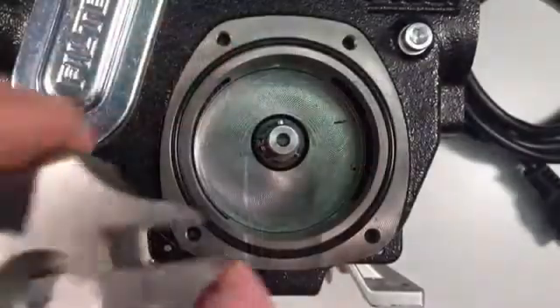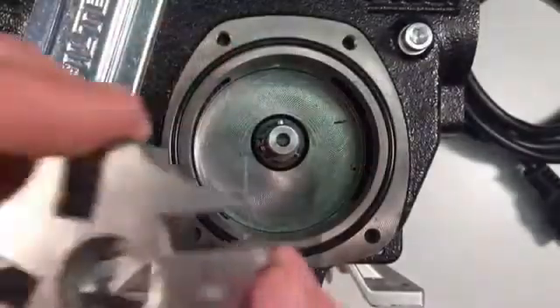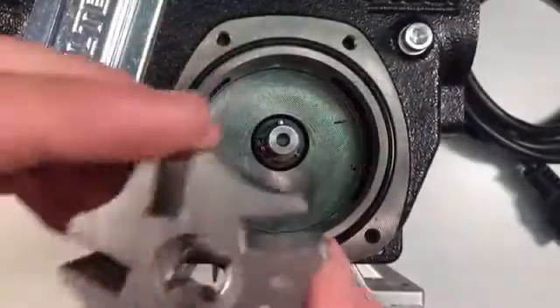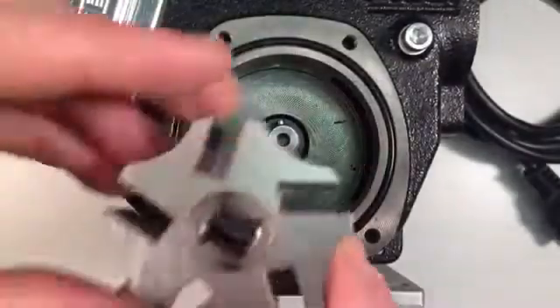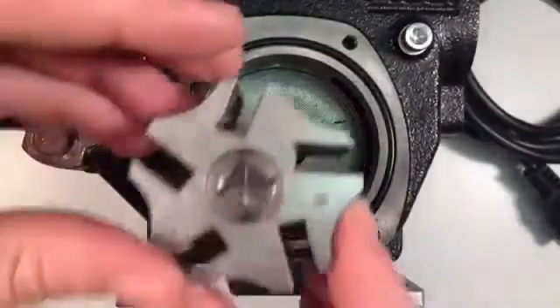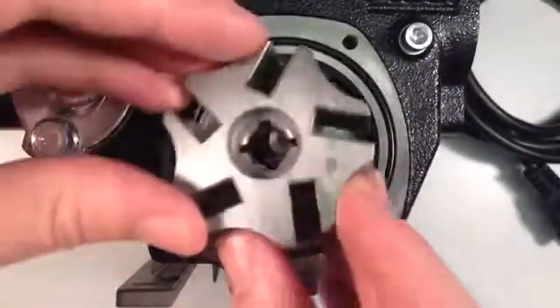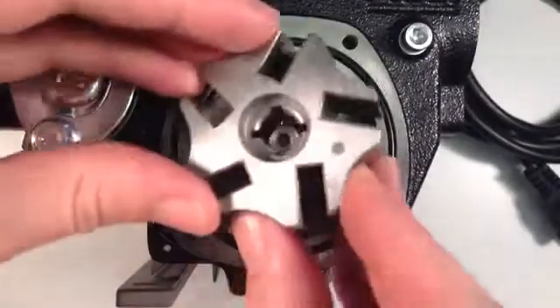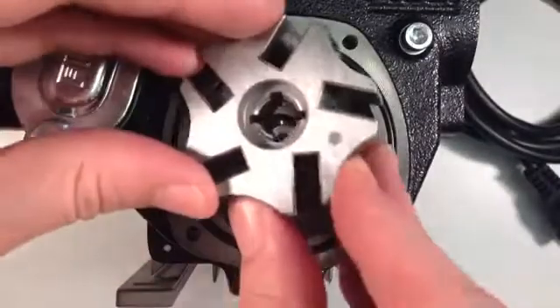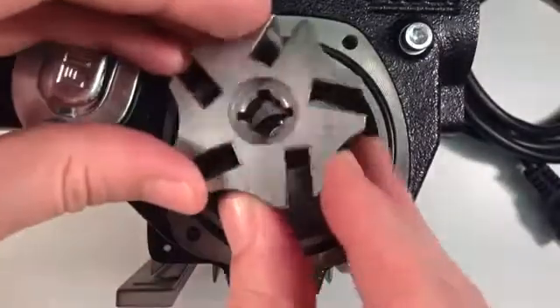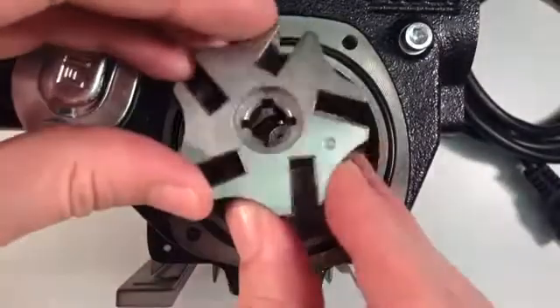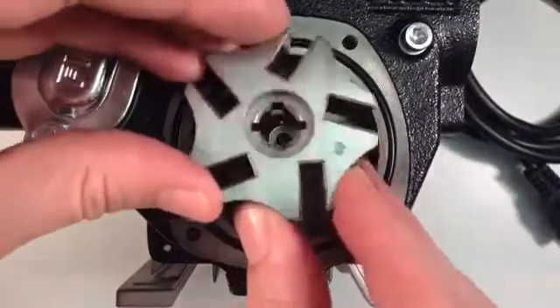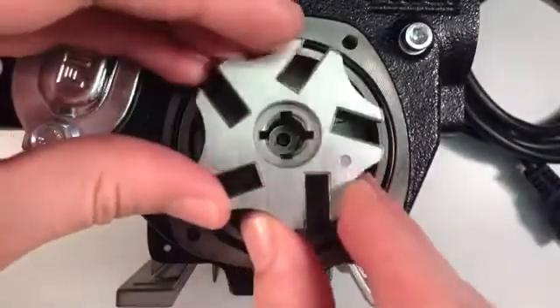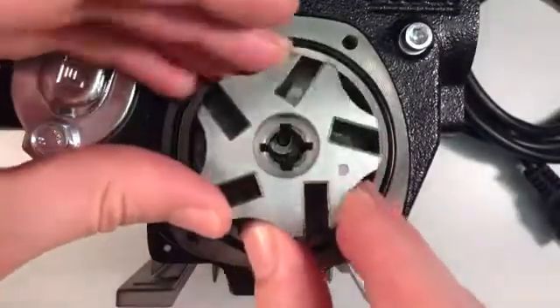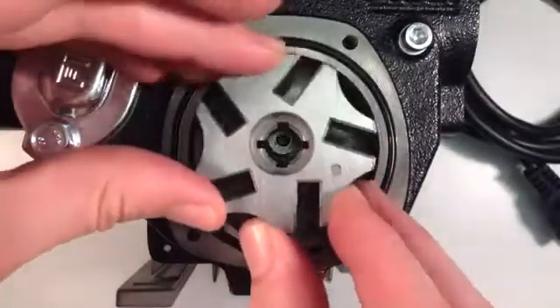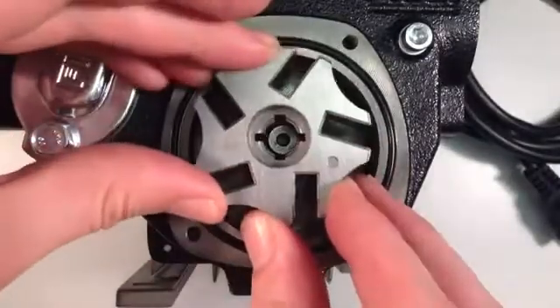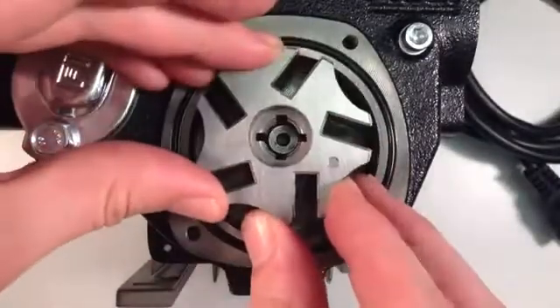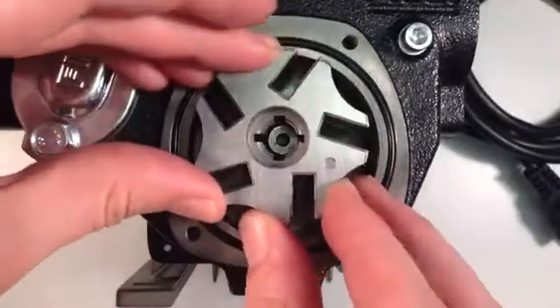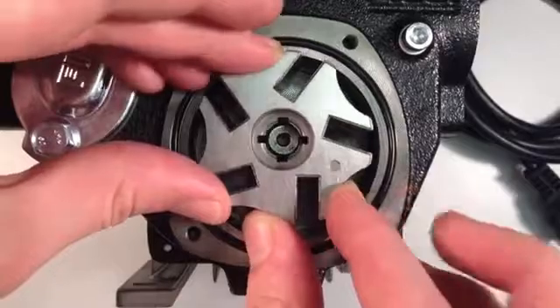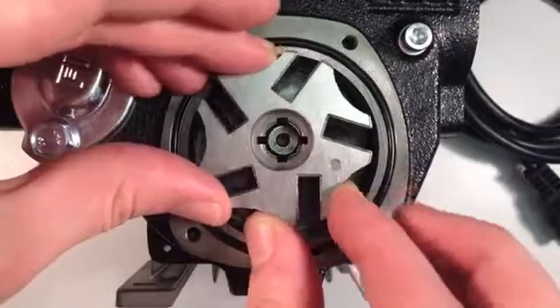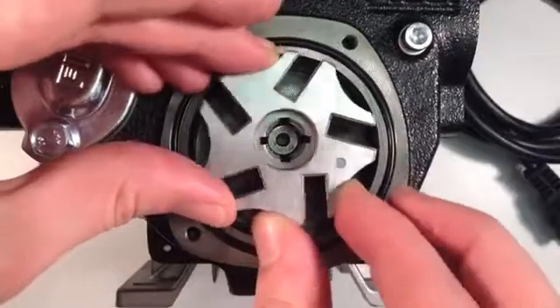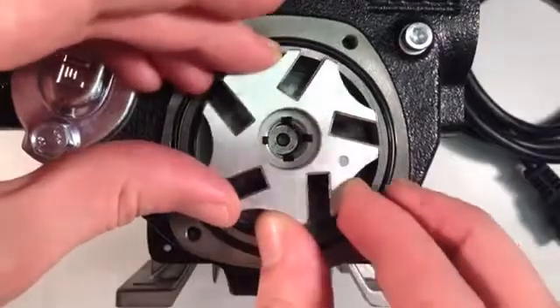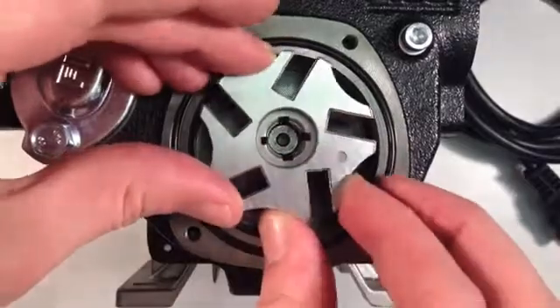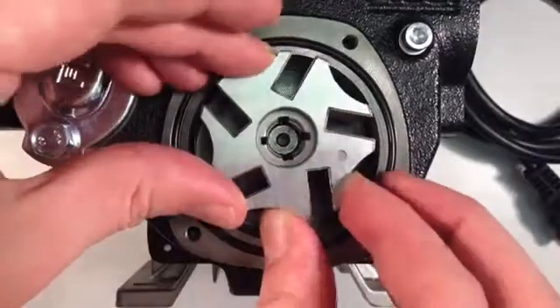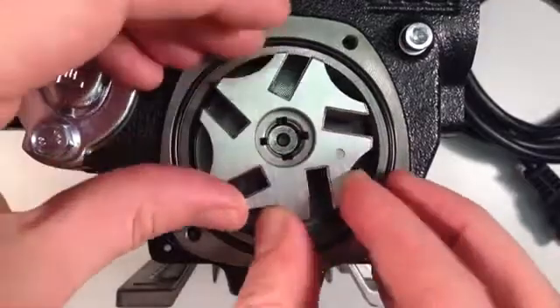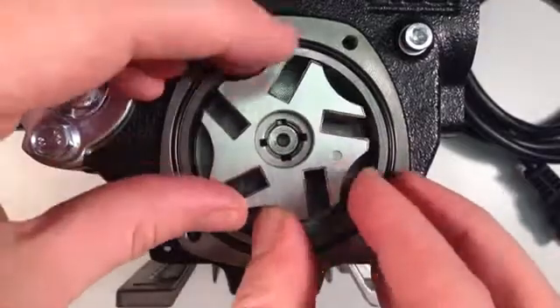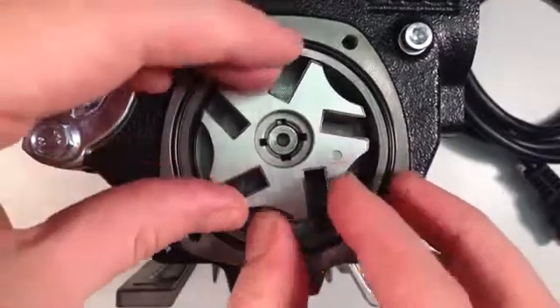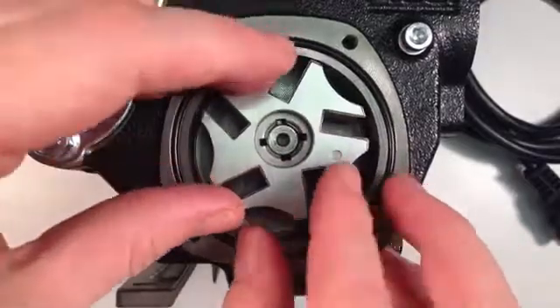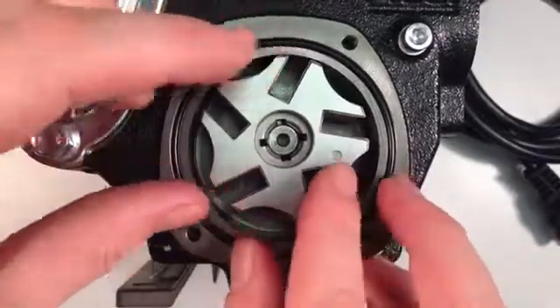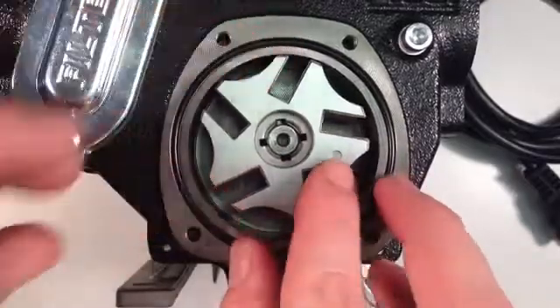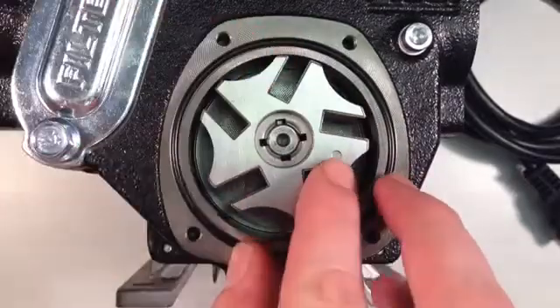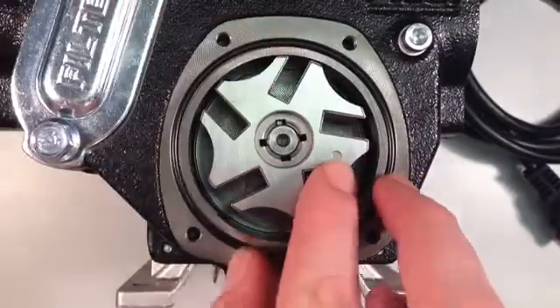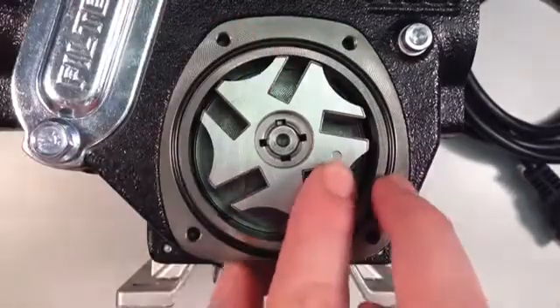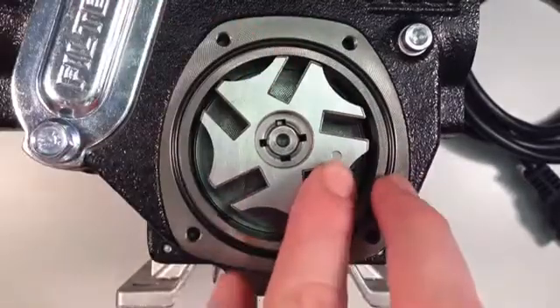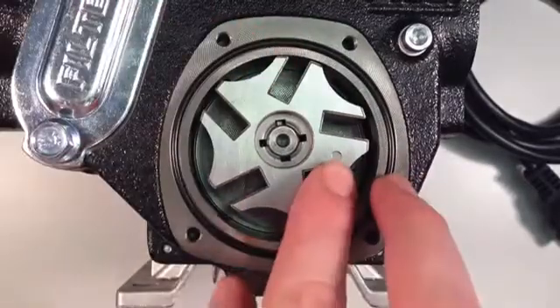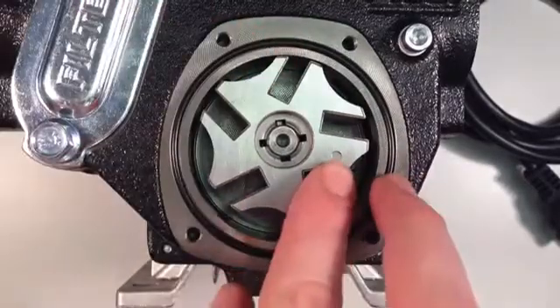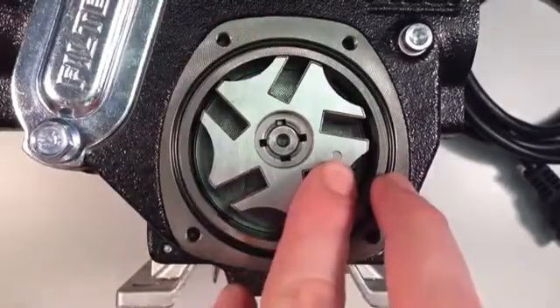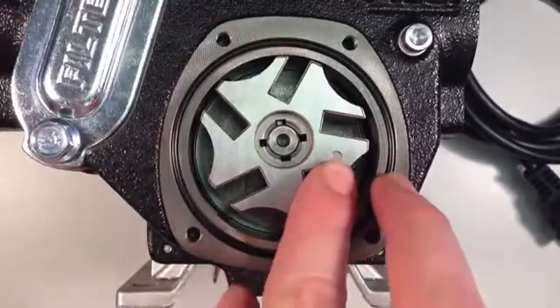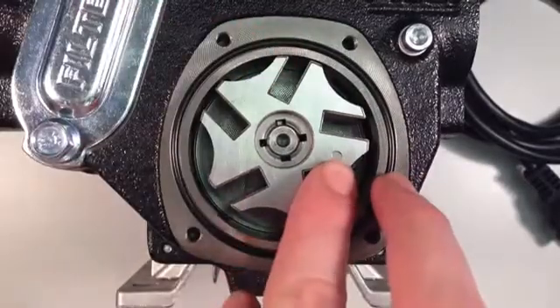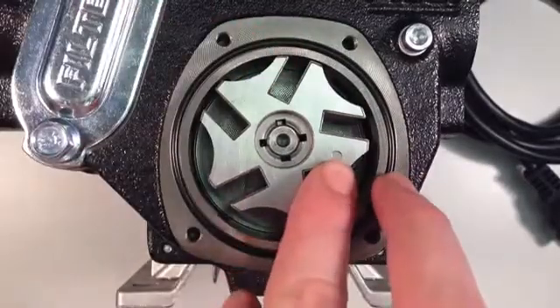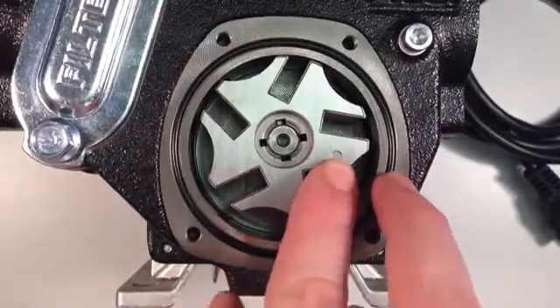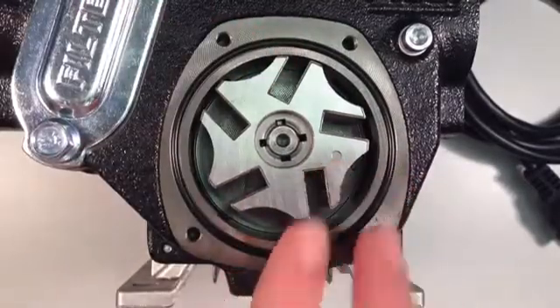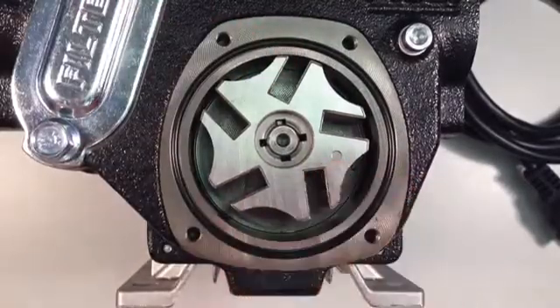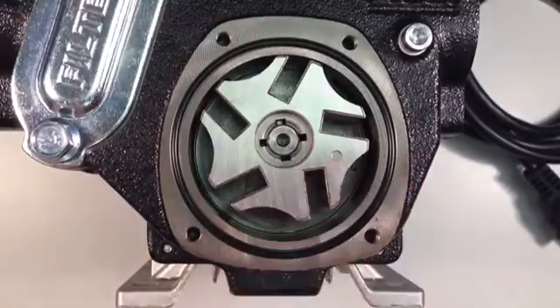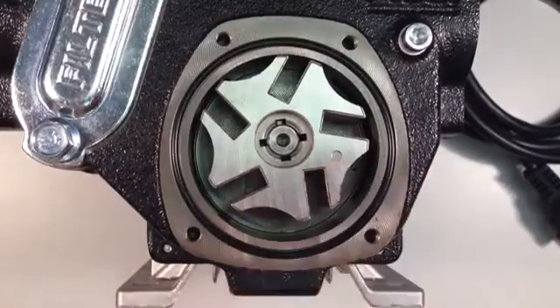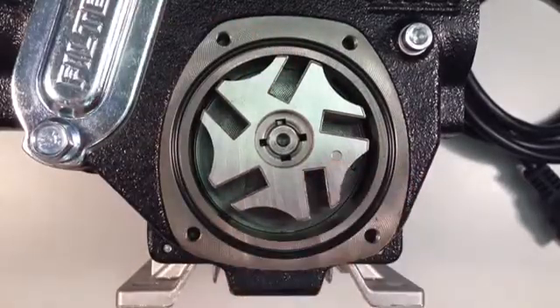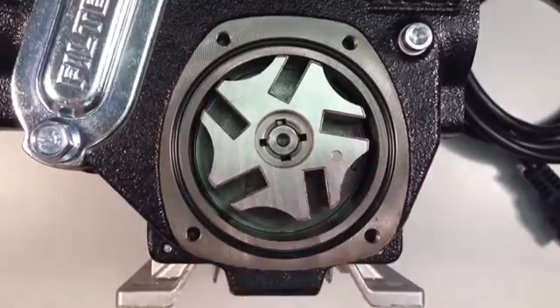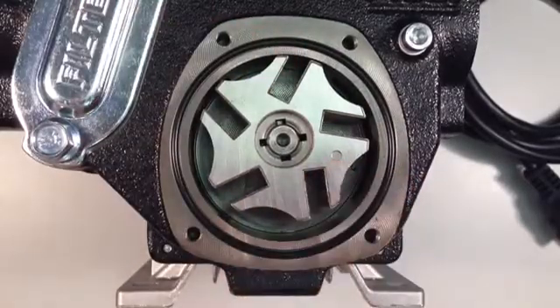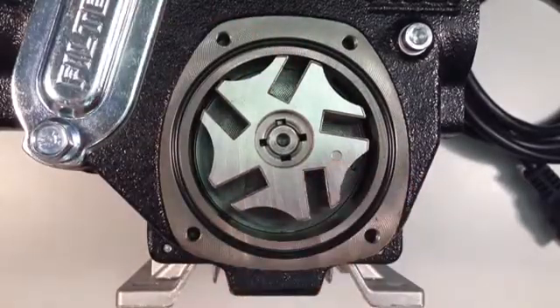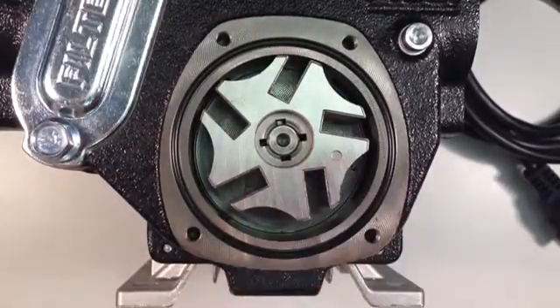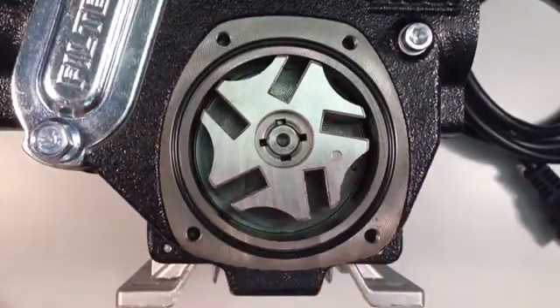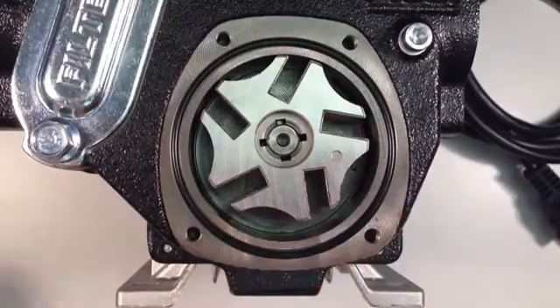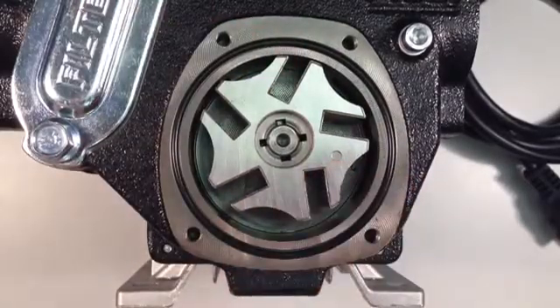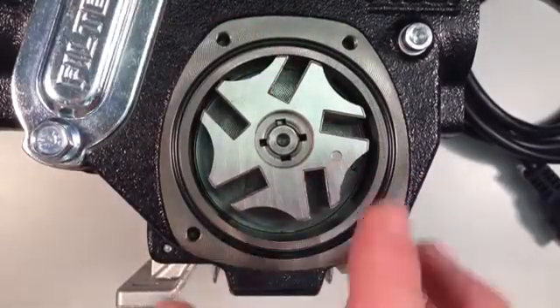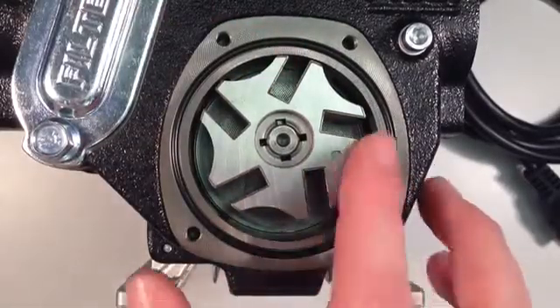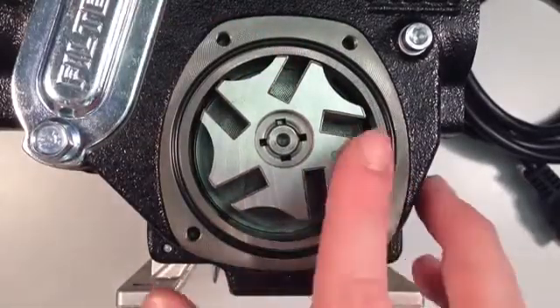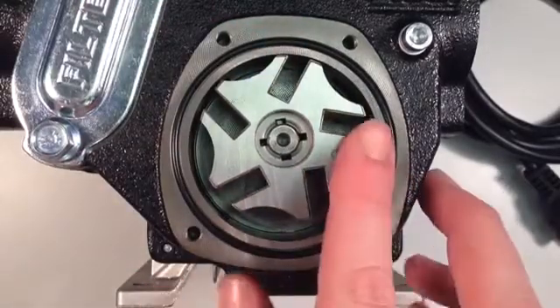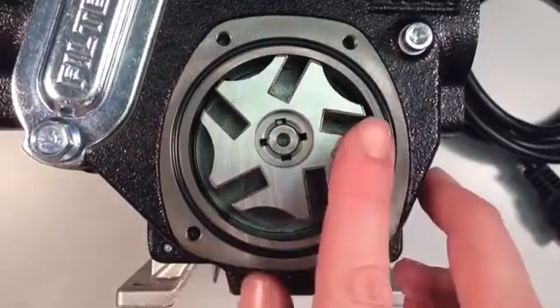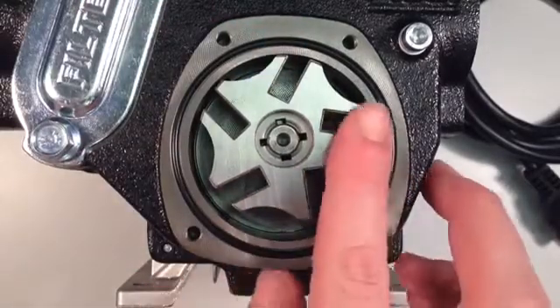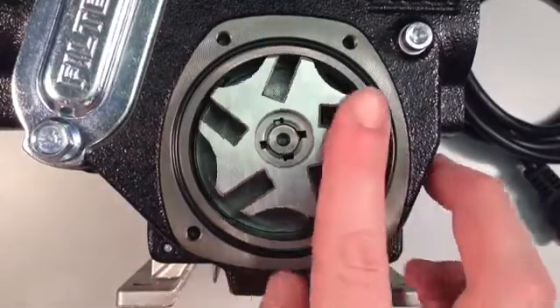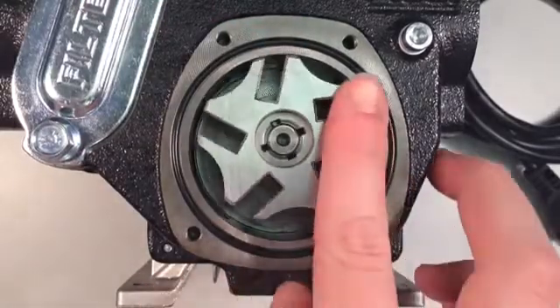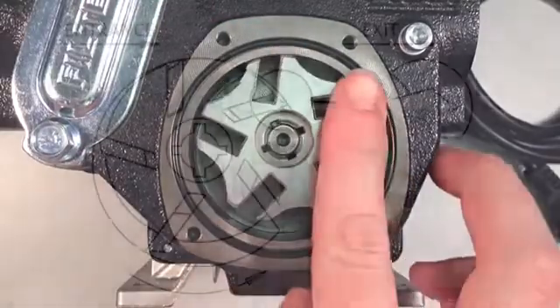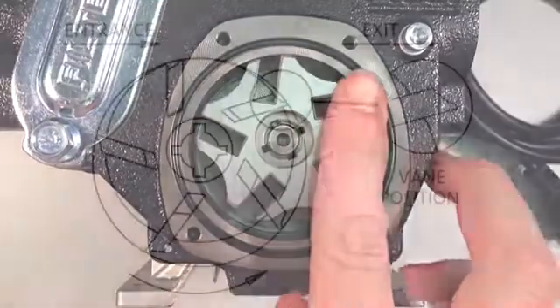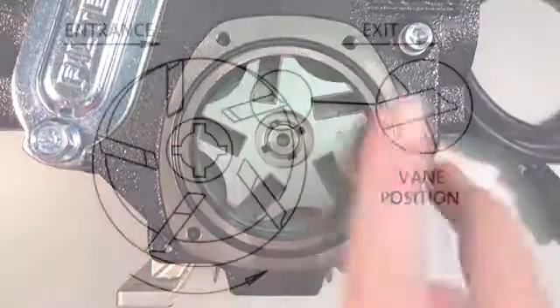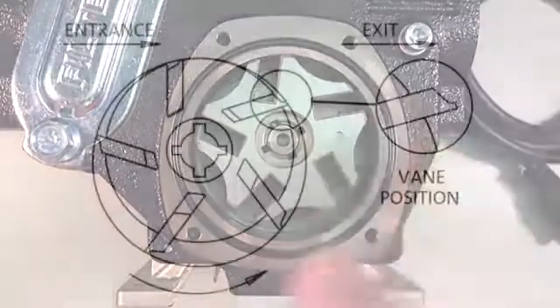When placing the rotor back on the shaft, observe that the dot pointed out here is showing. If it's not, you have the rotor upside down.